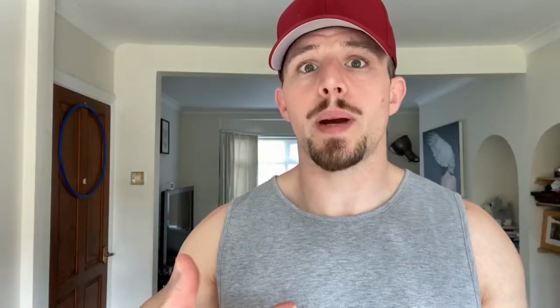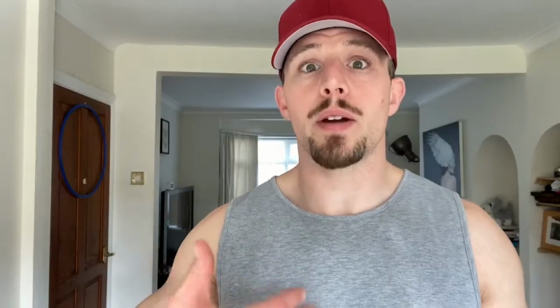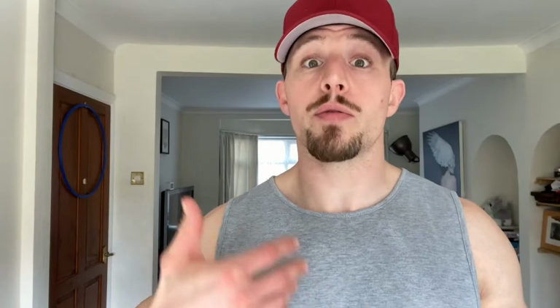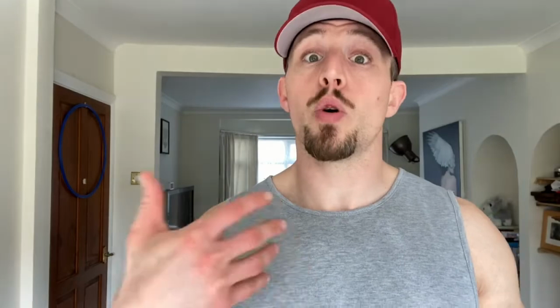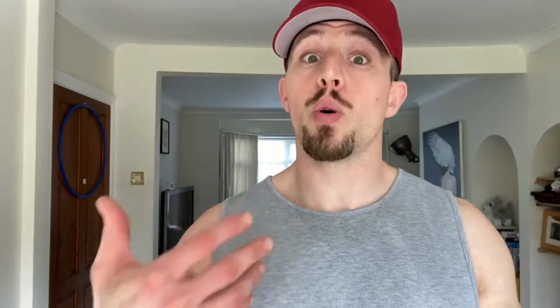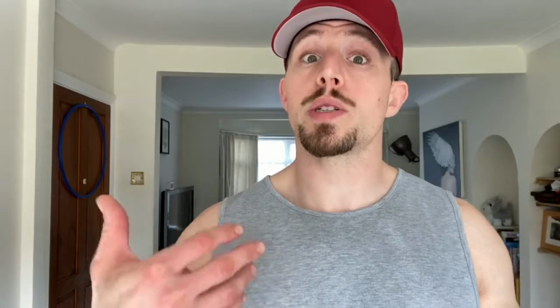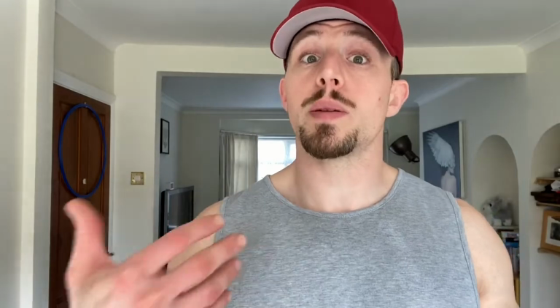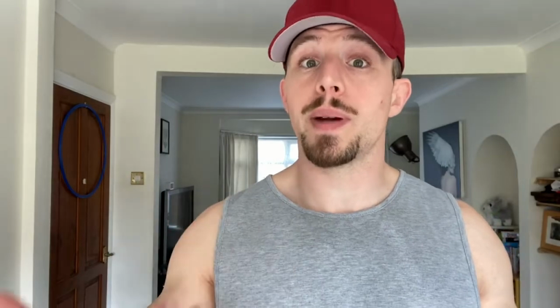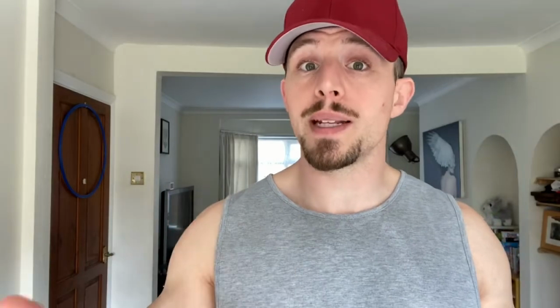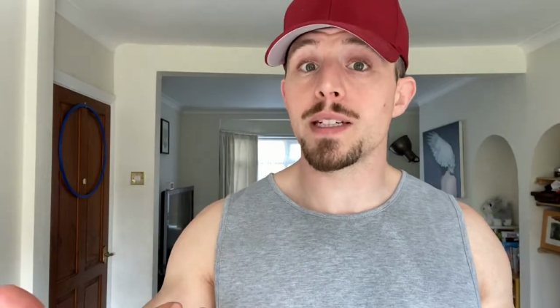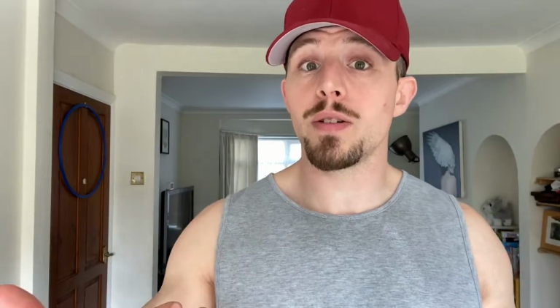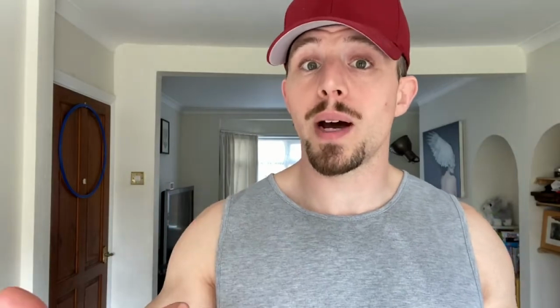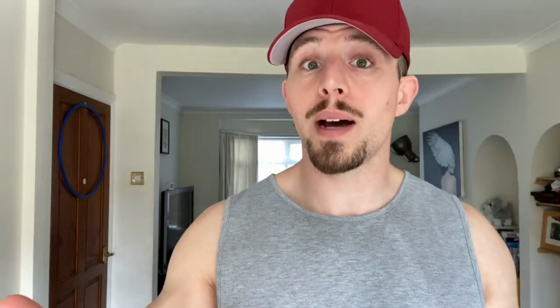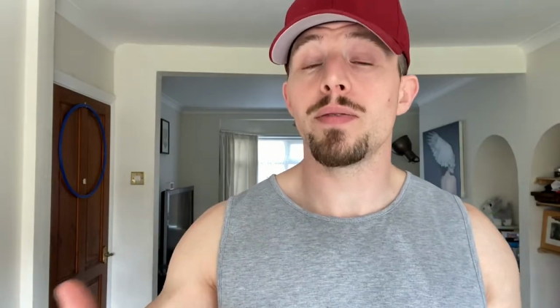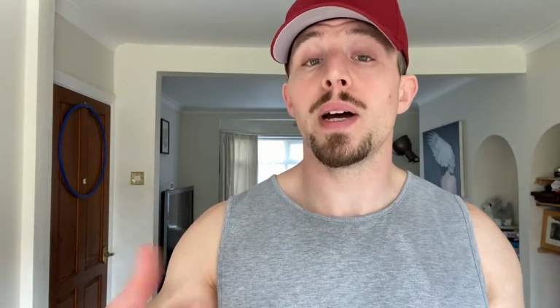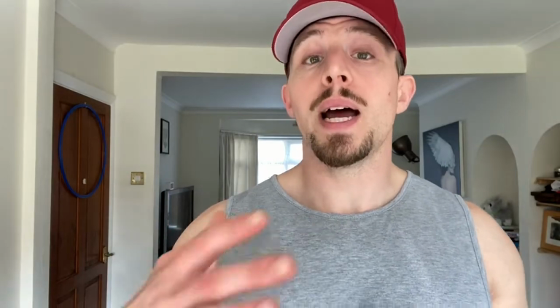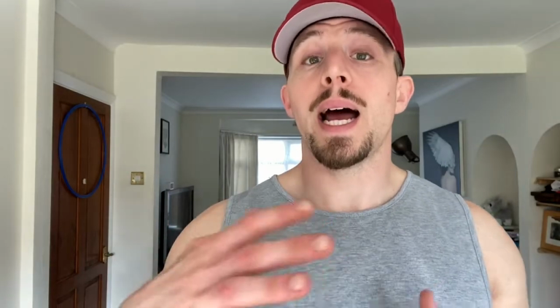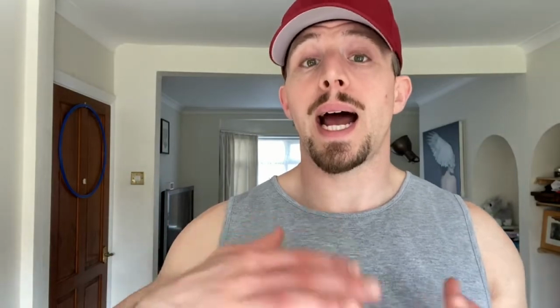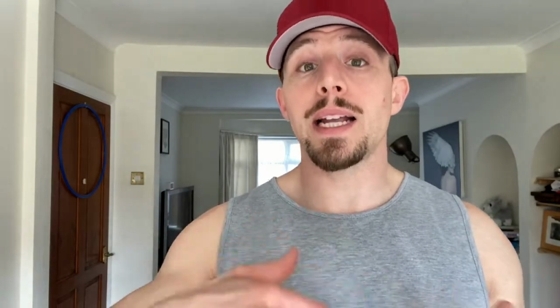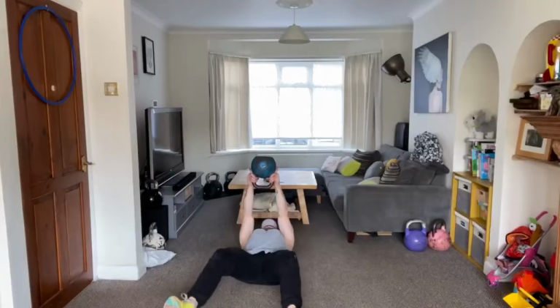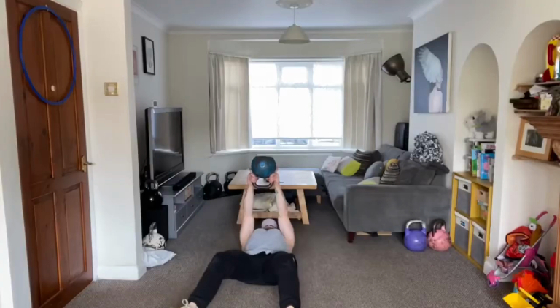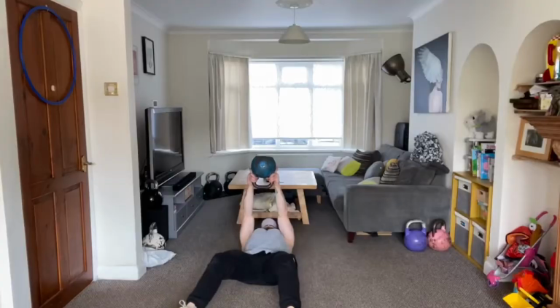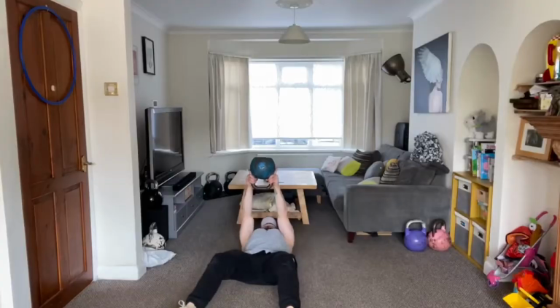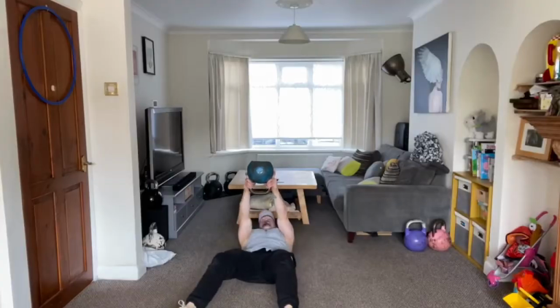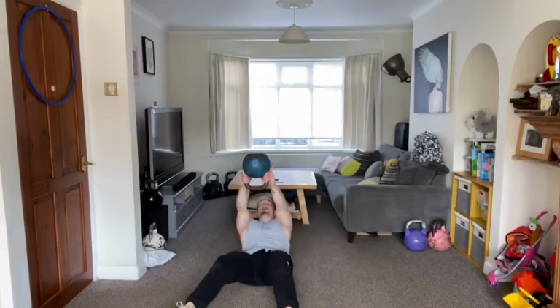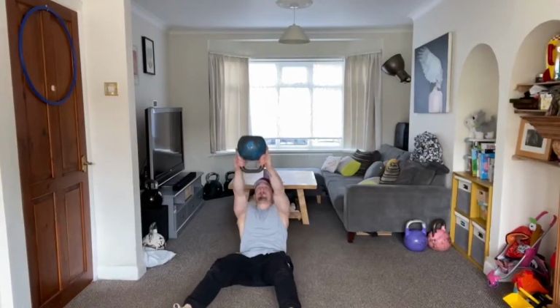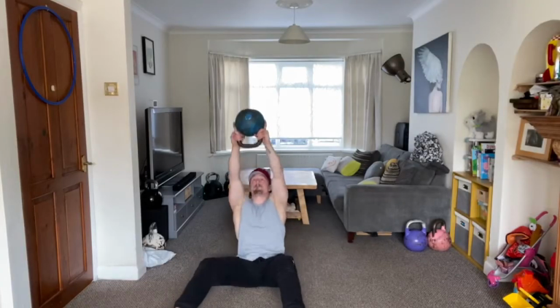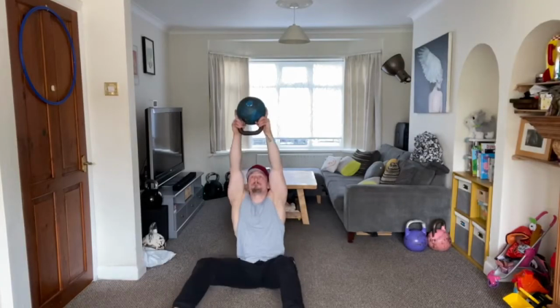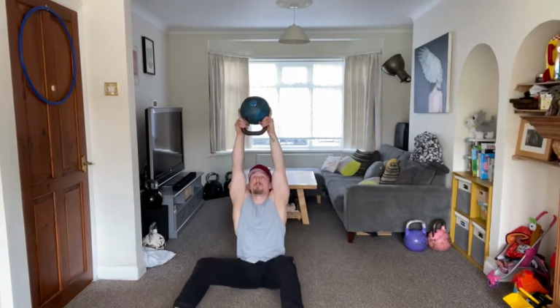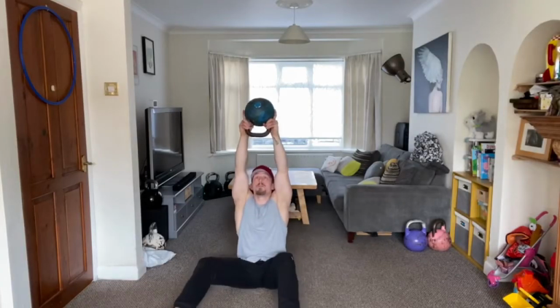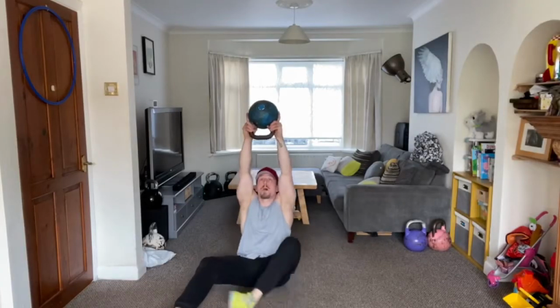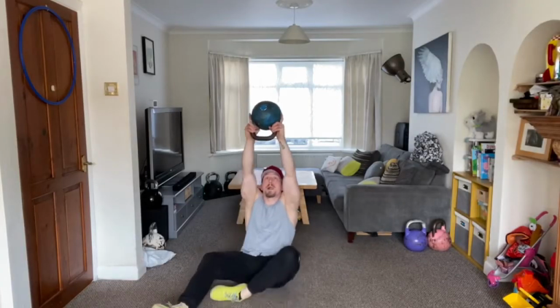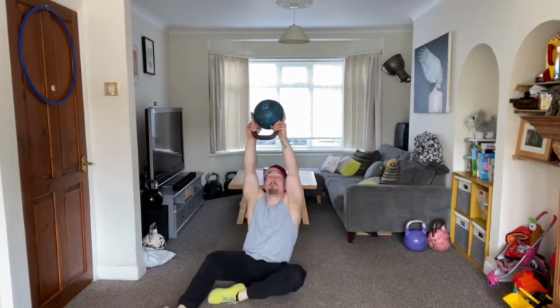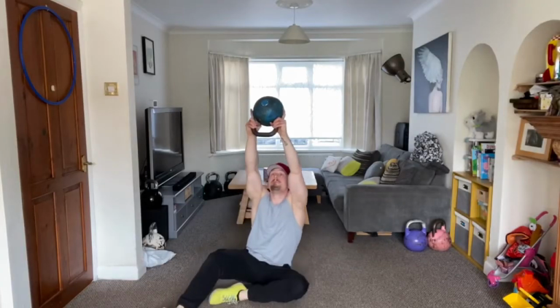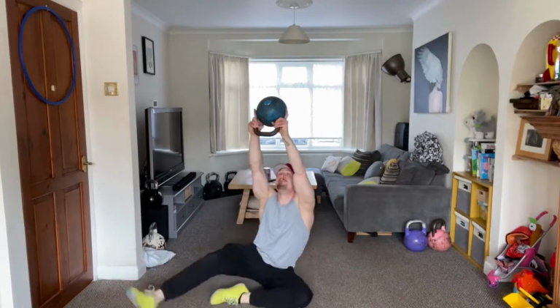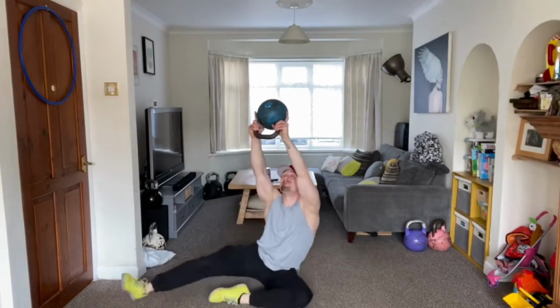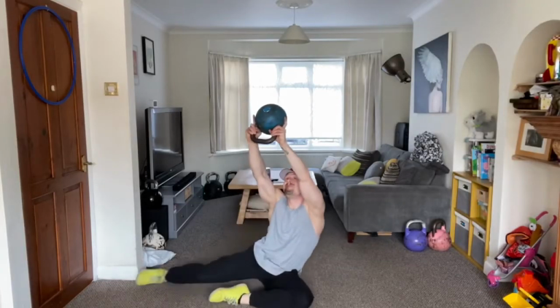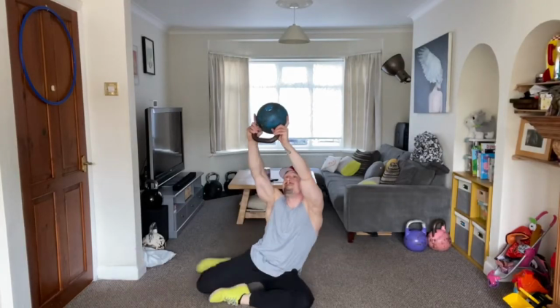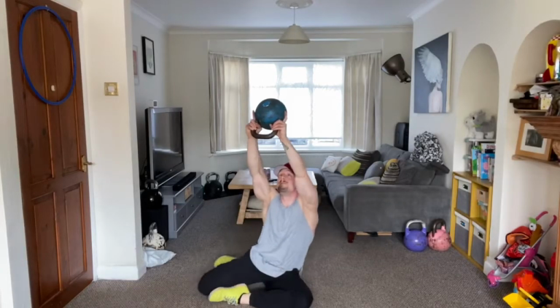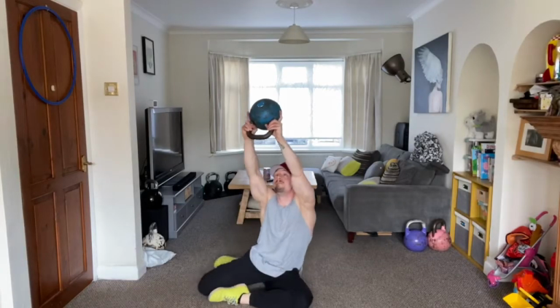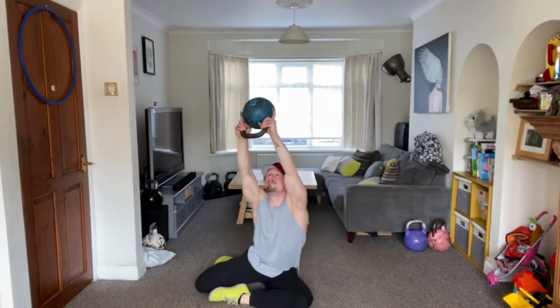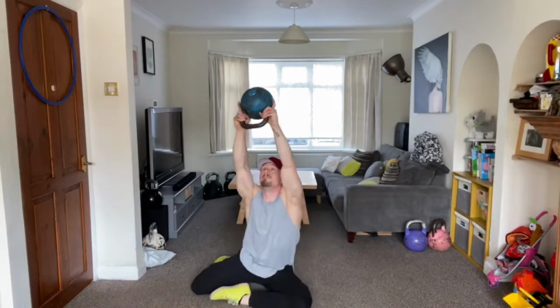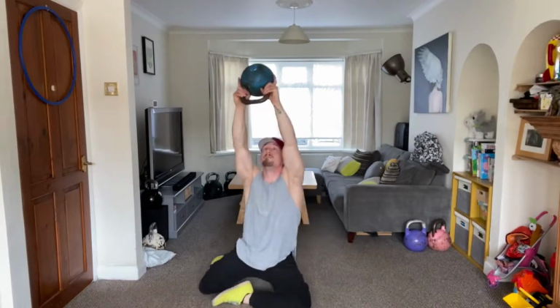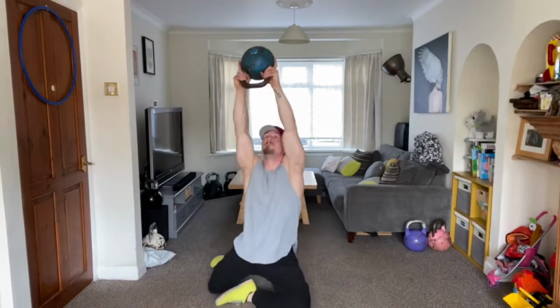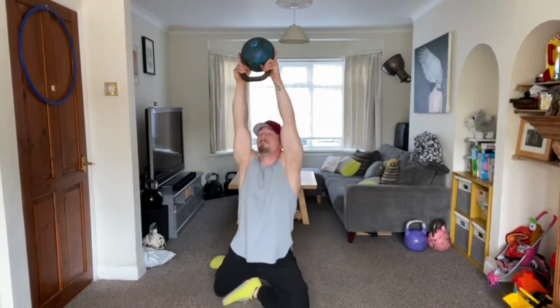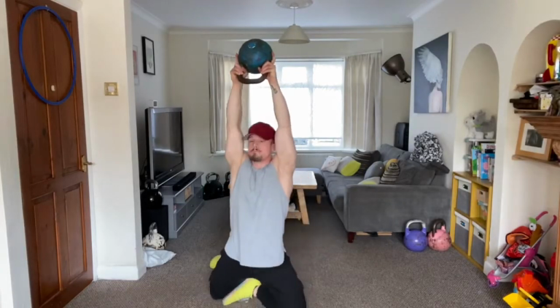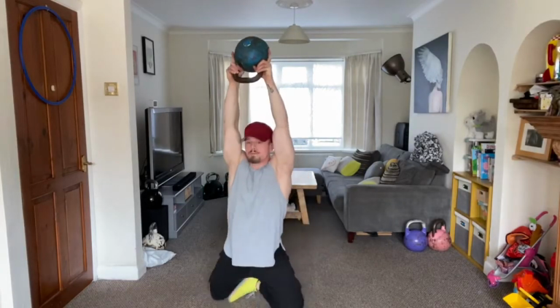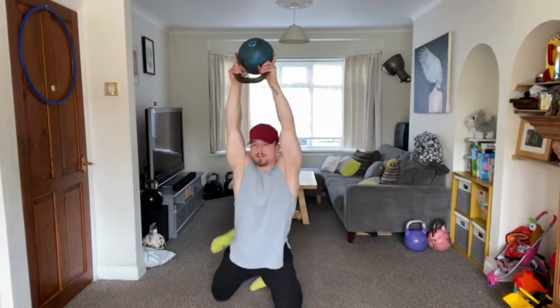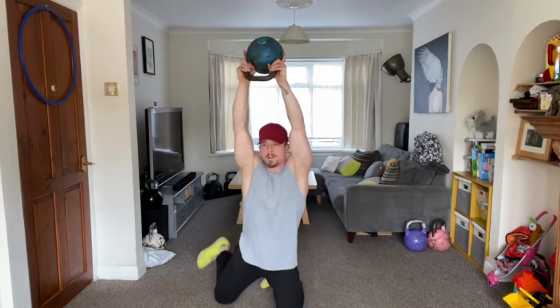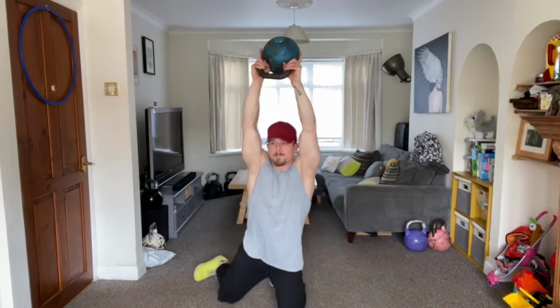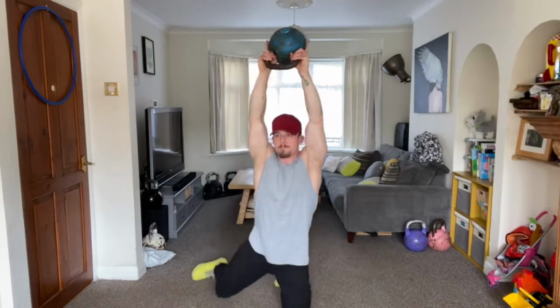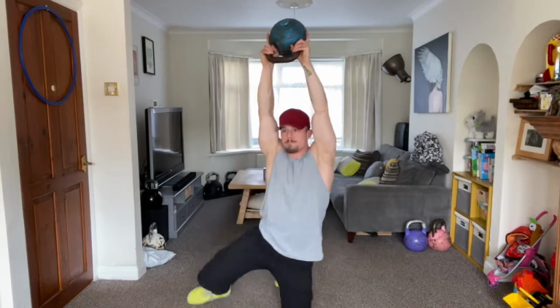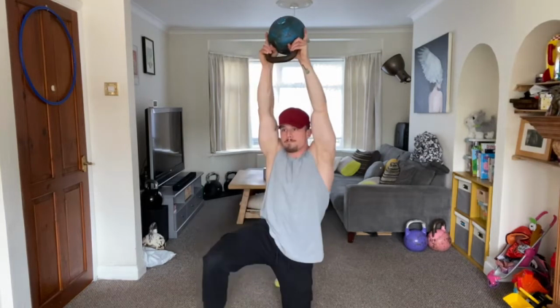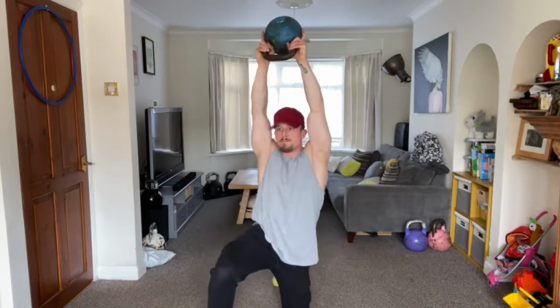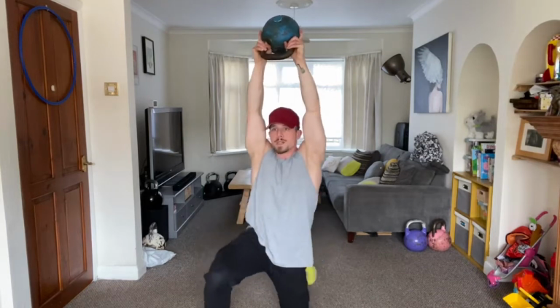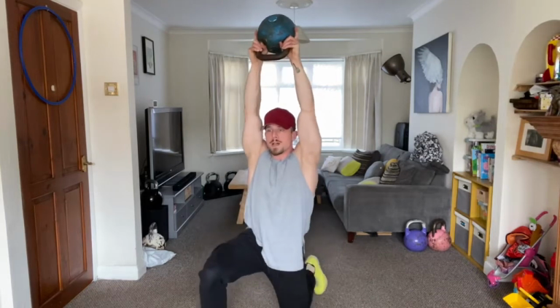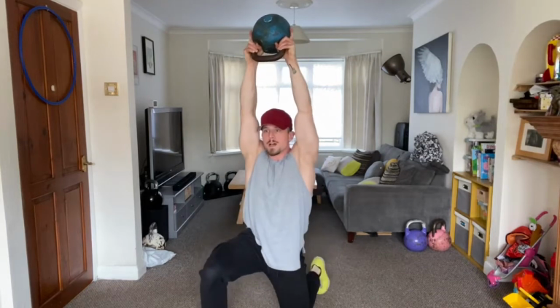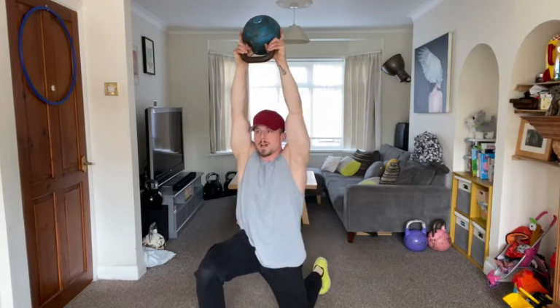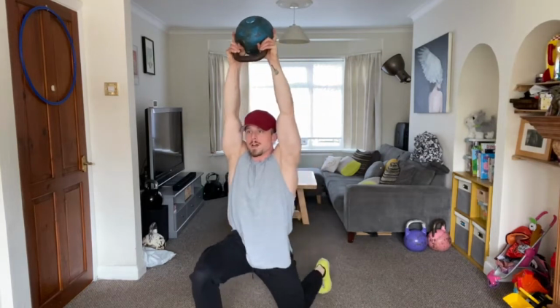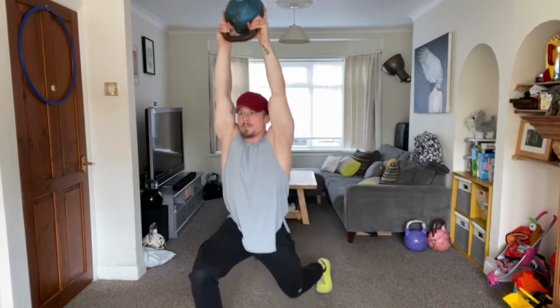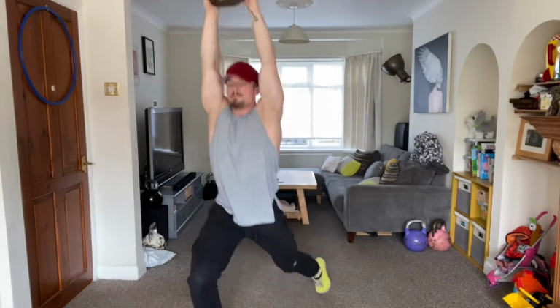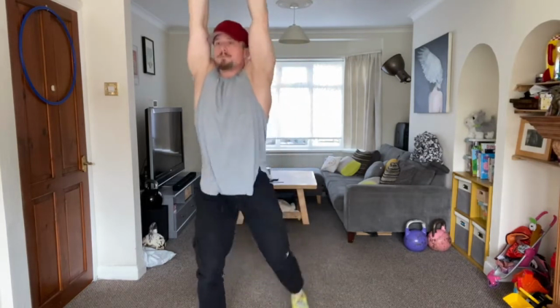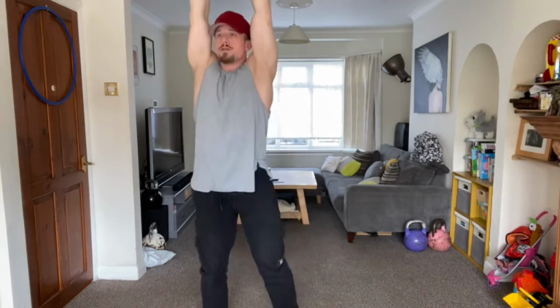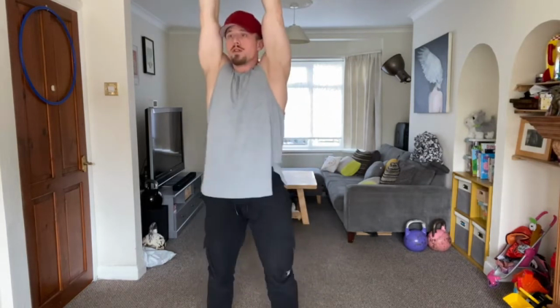Having that kettlebell held out as you go through those leg positions is really going to challenge your core stability and your ability to go through internal and external rotation of your hip while in the seated position.